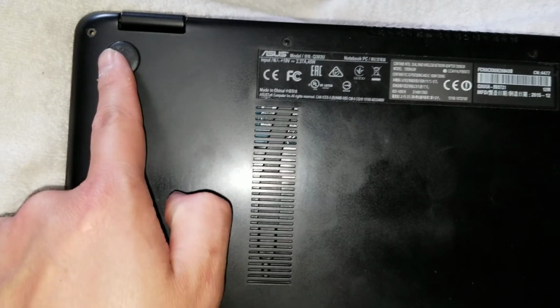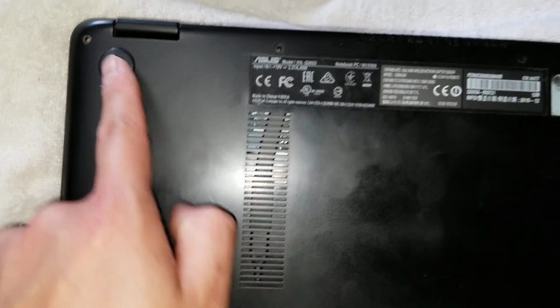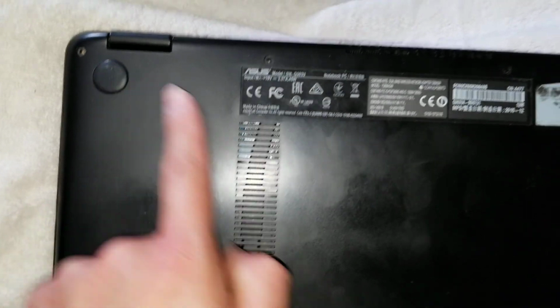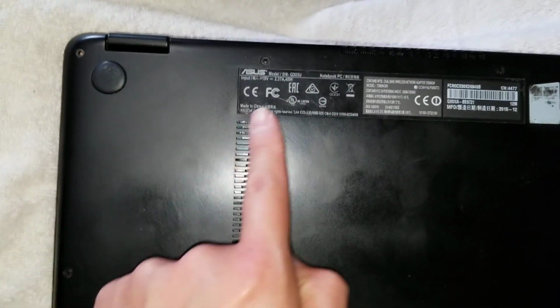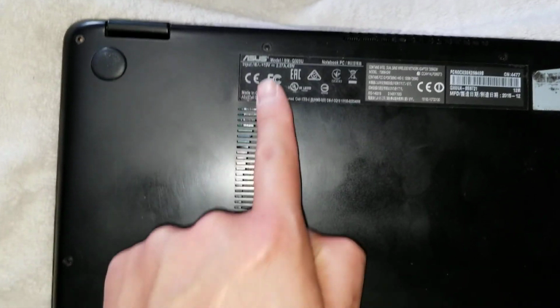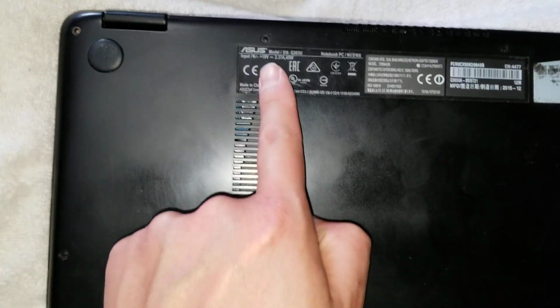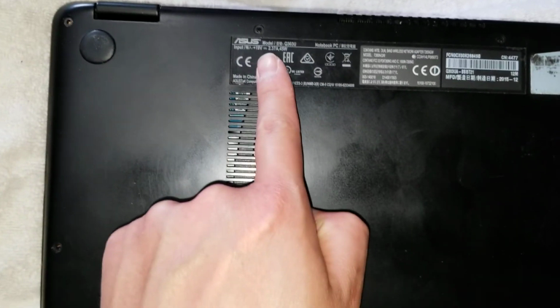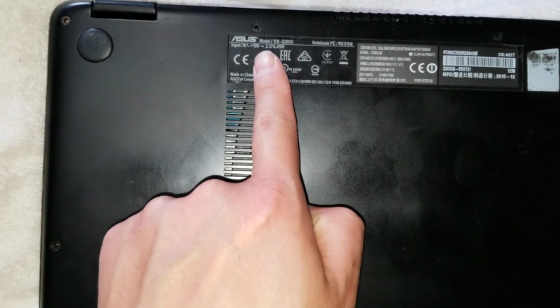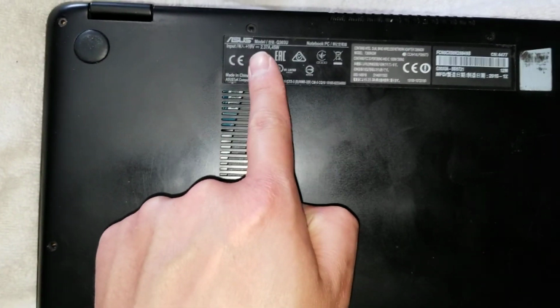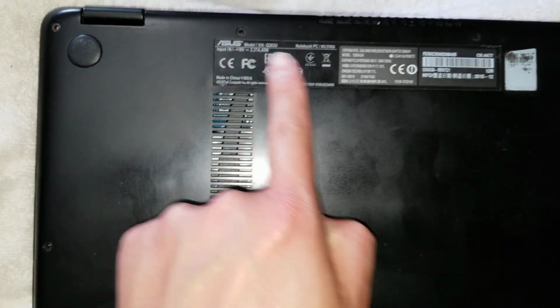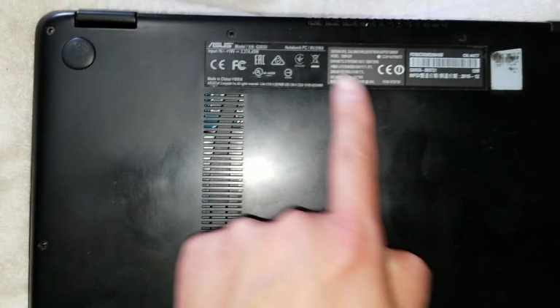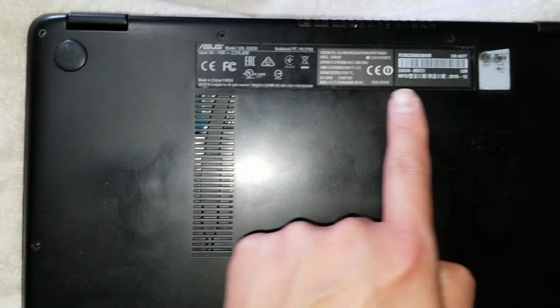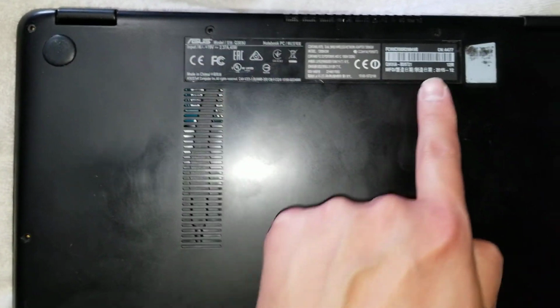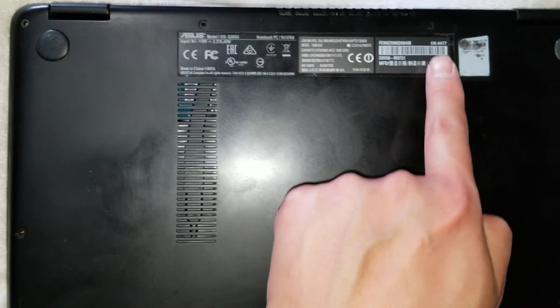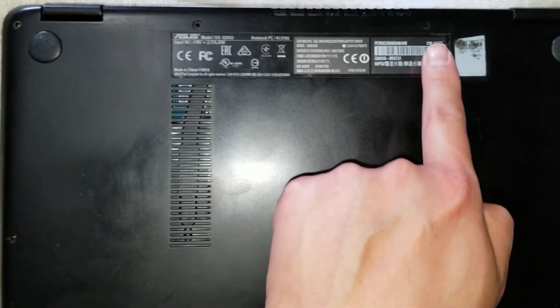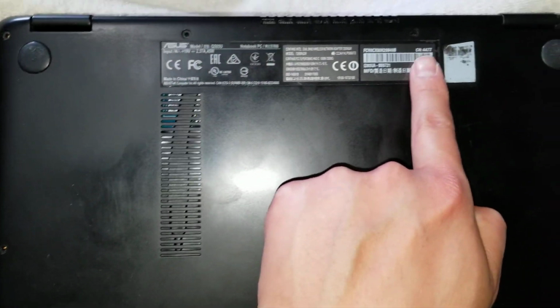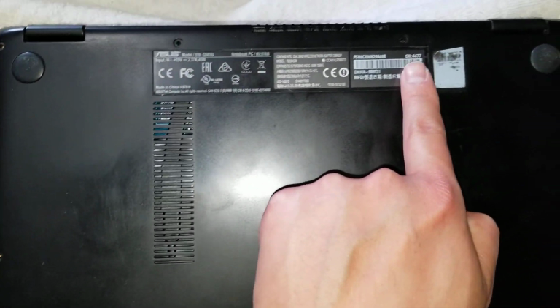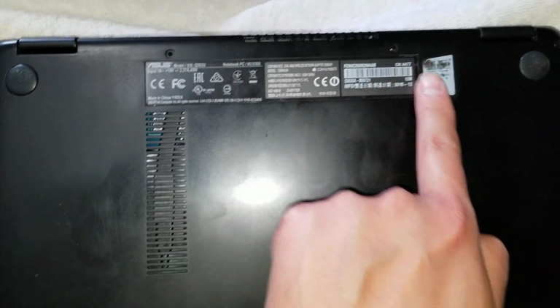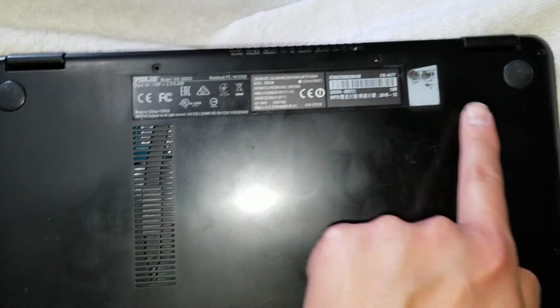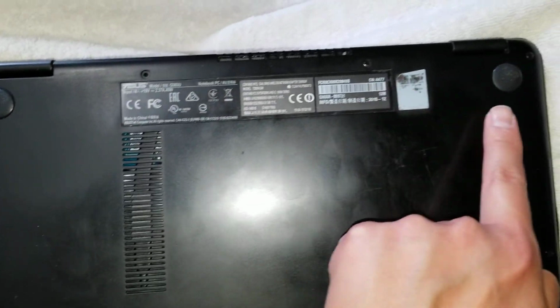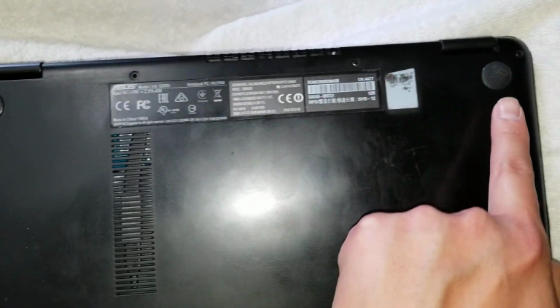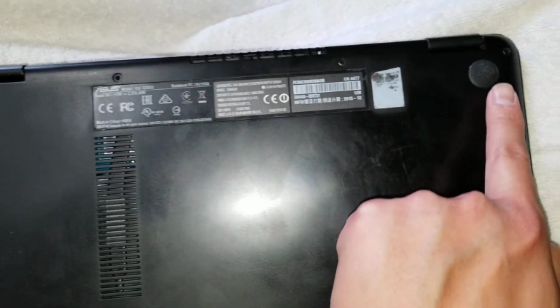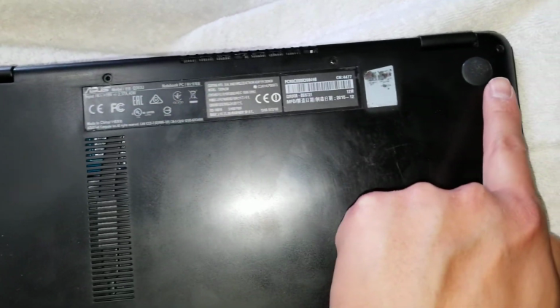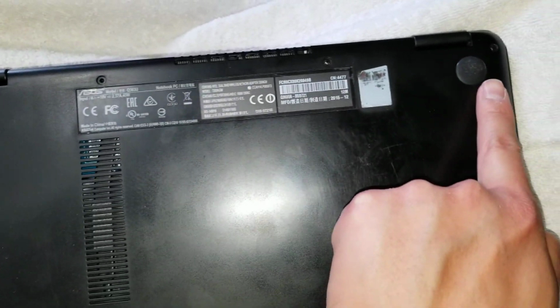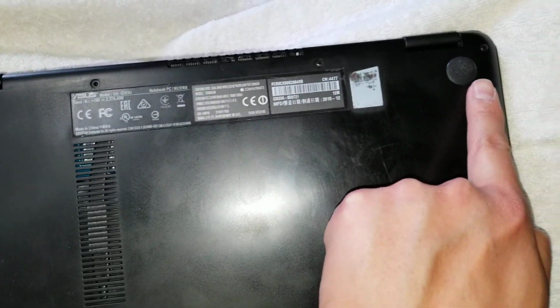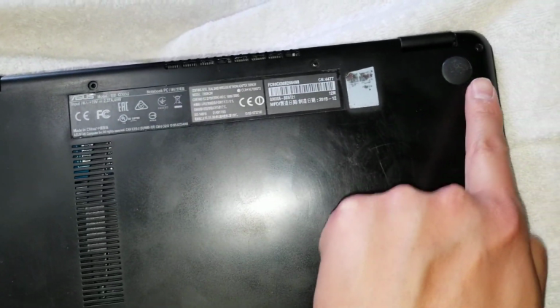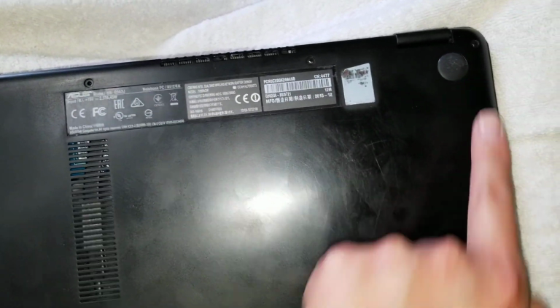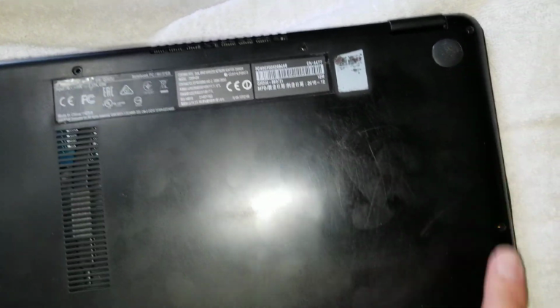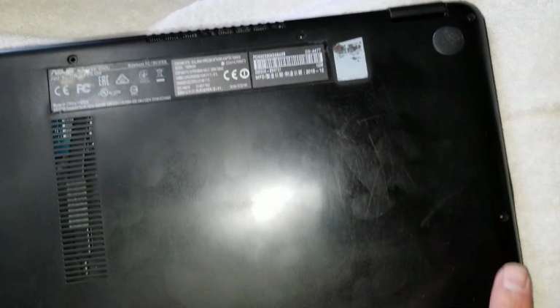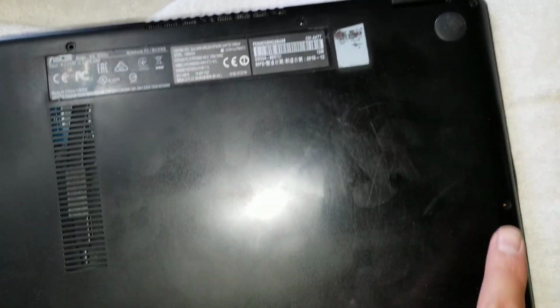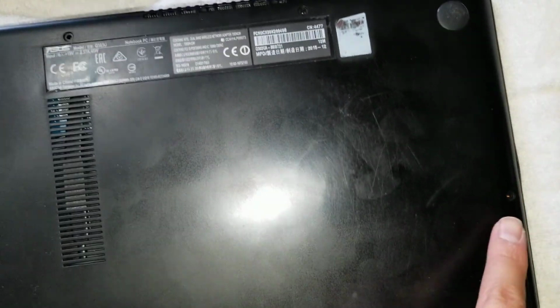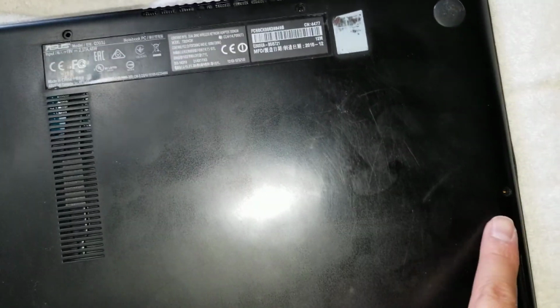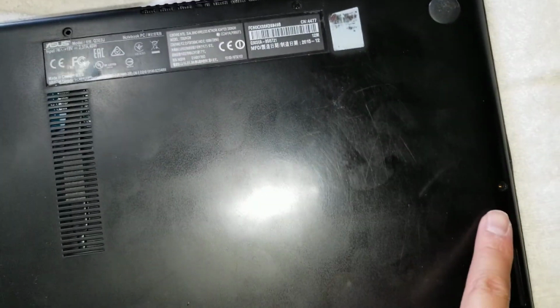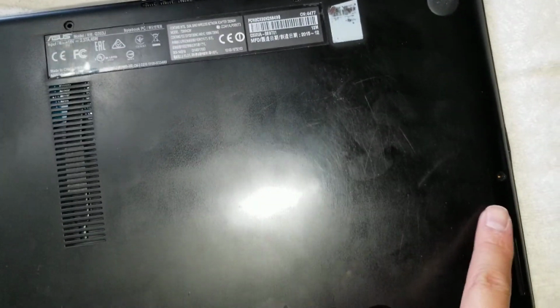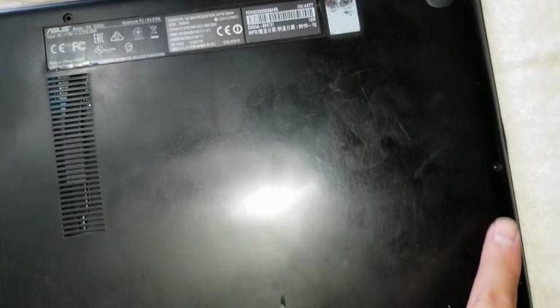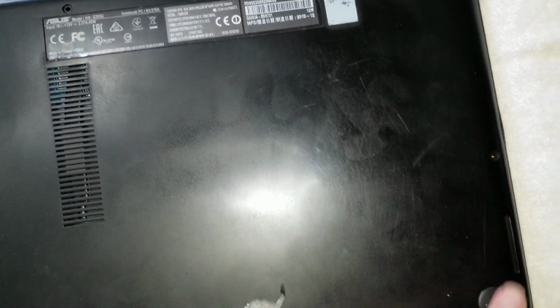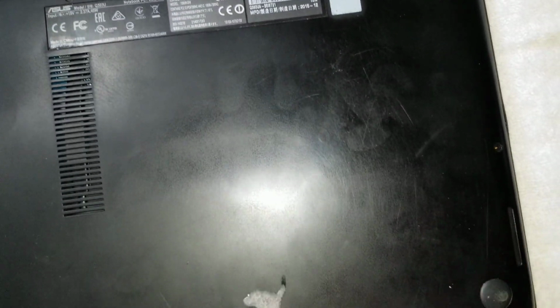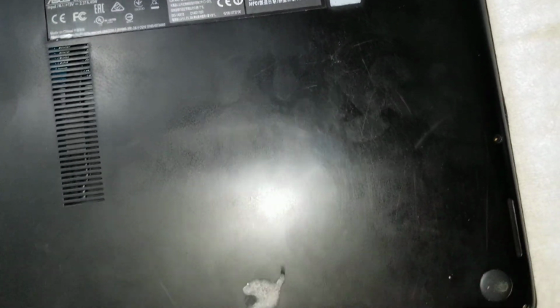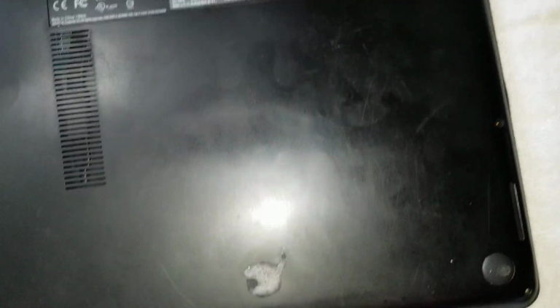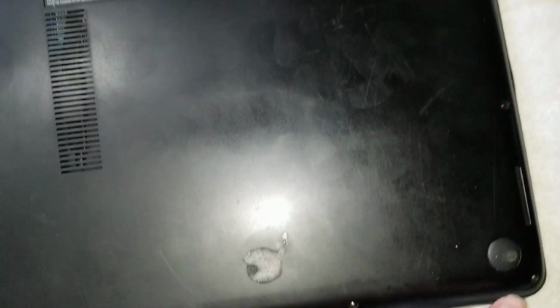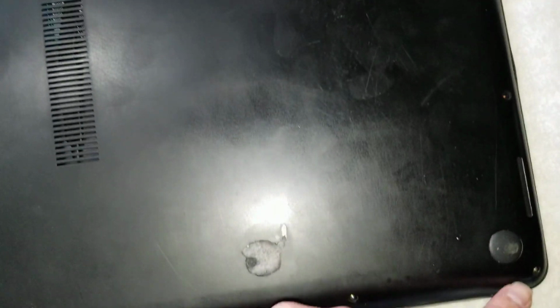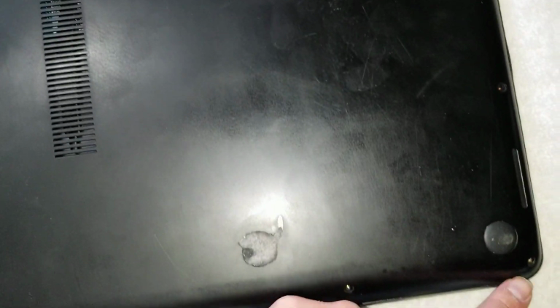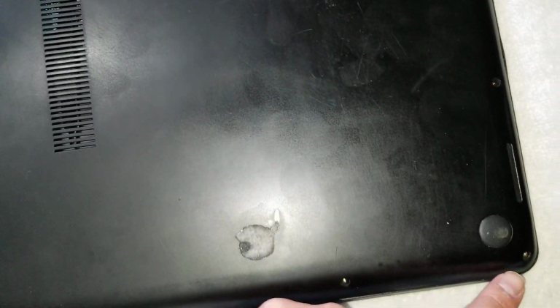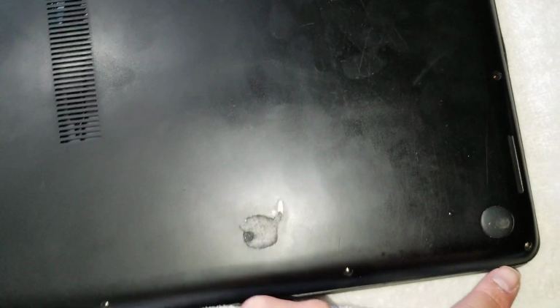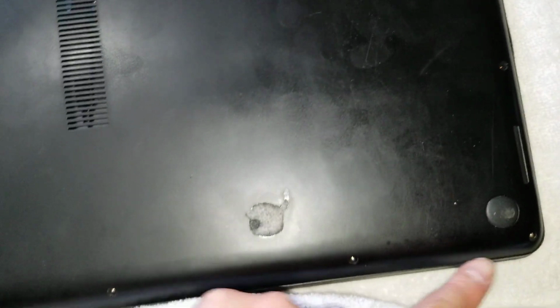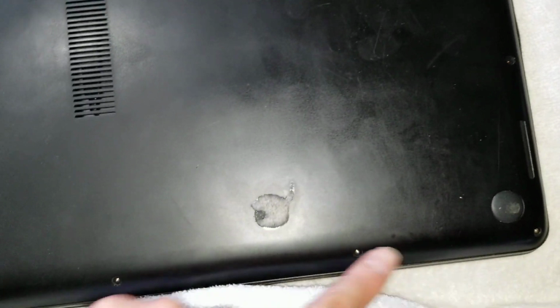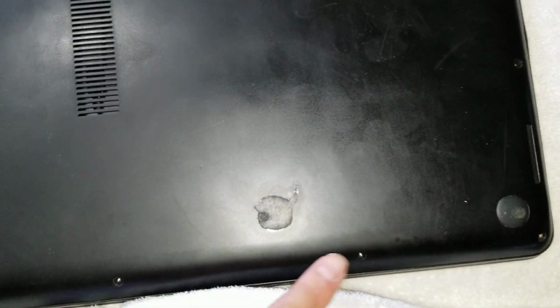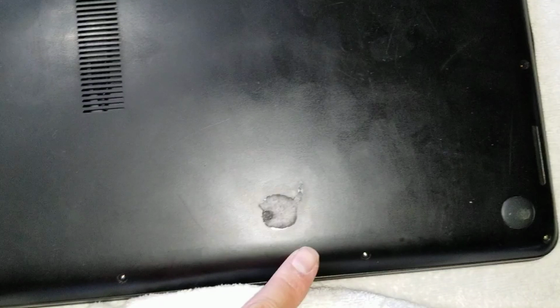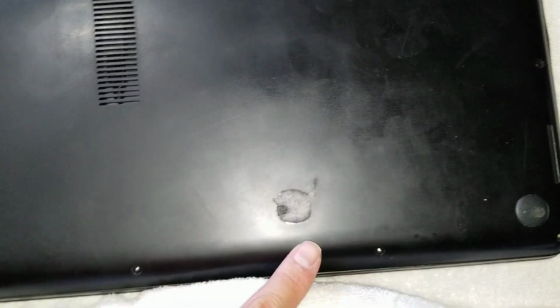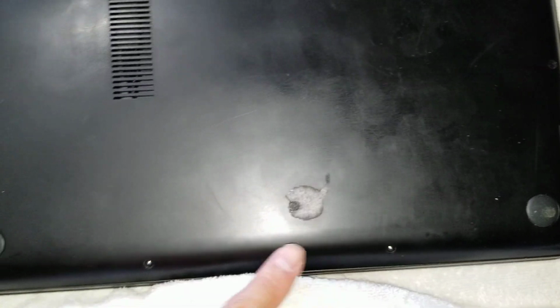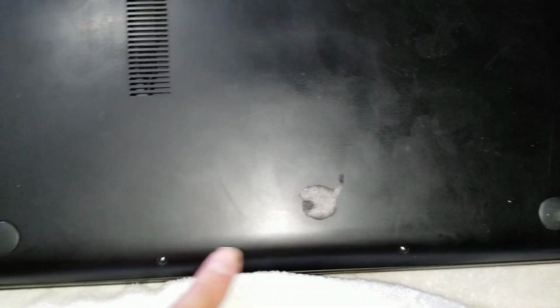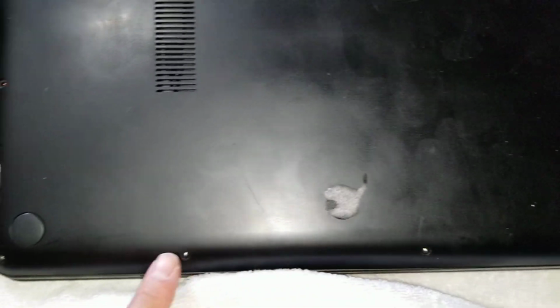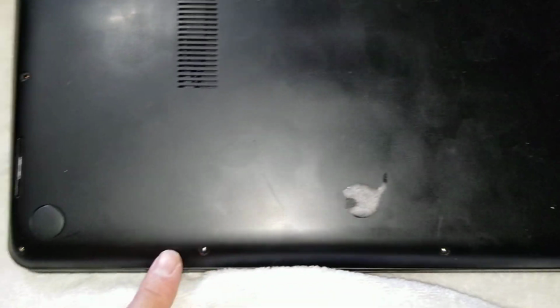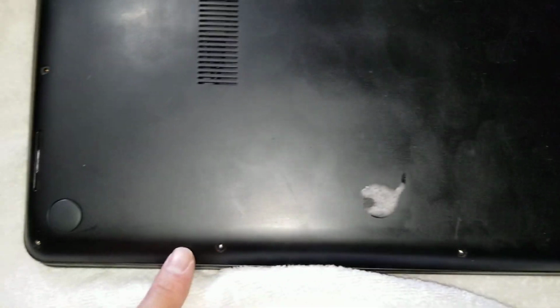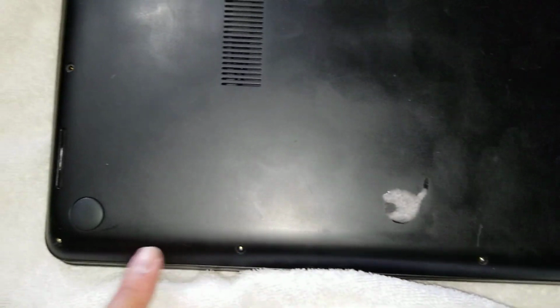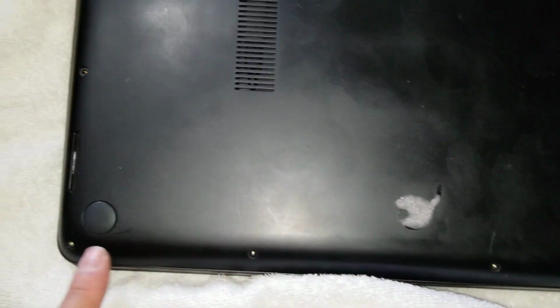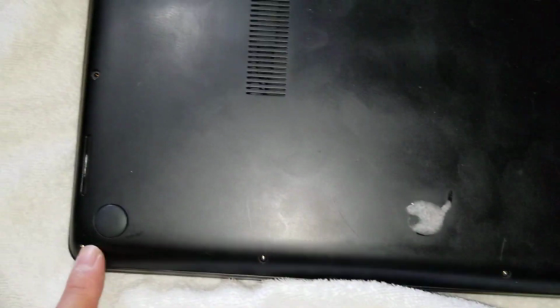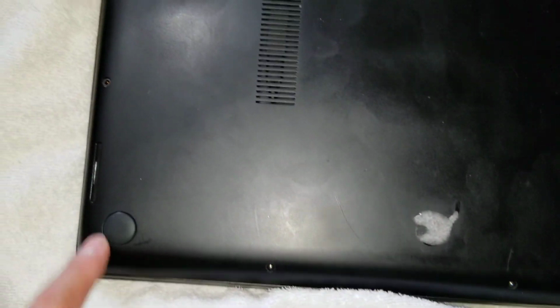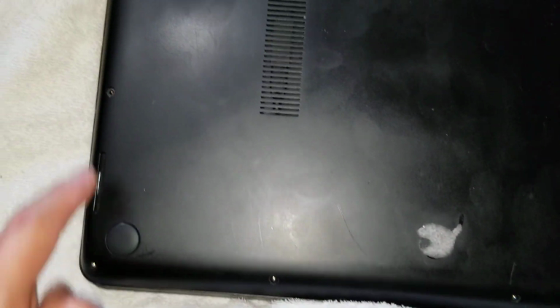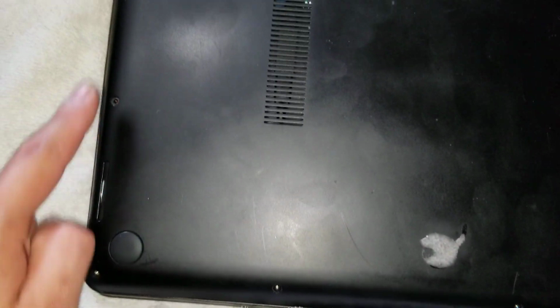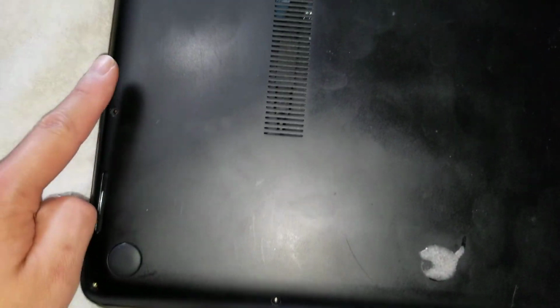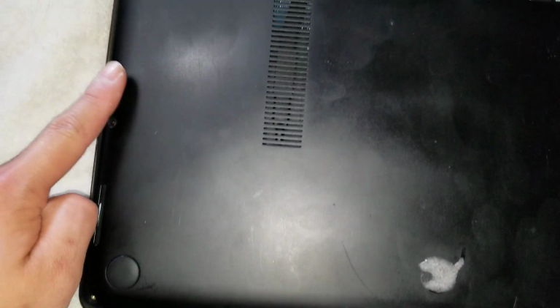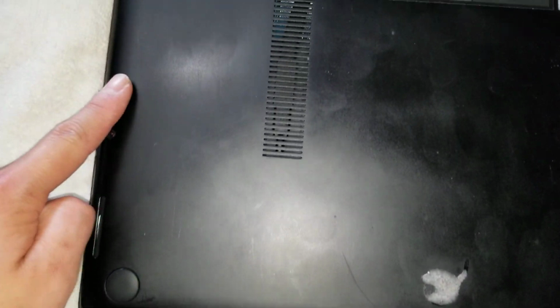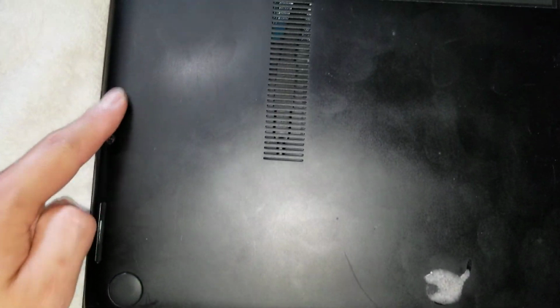There are ten screws total: one, two, three, four, five, six, seven, eight, nine, ten.